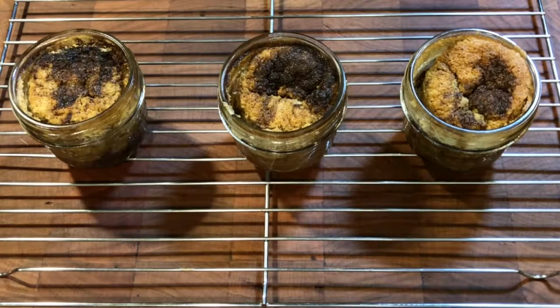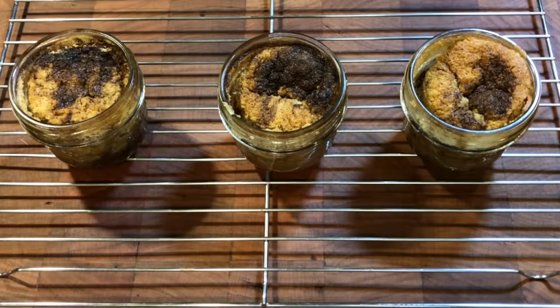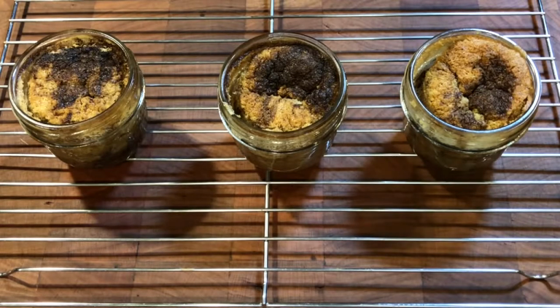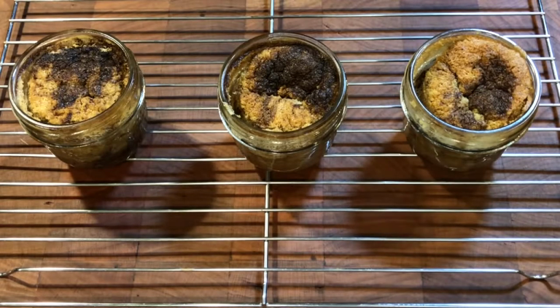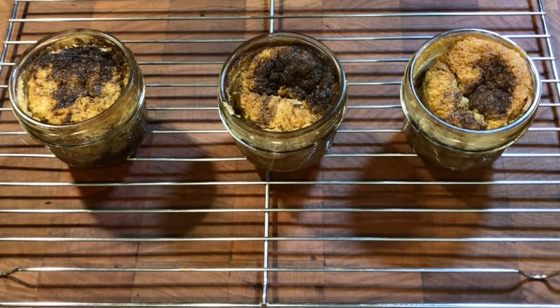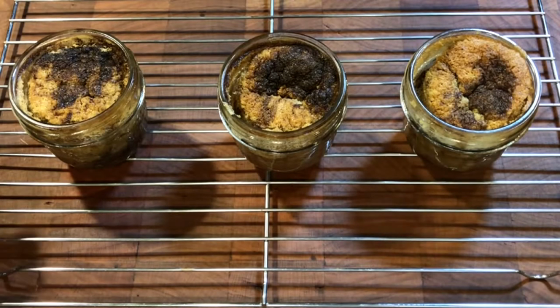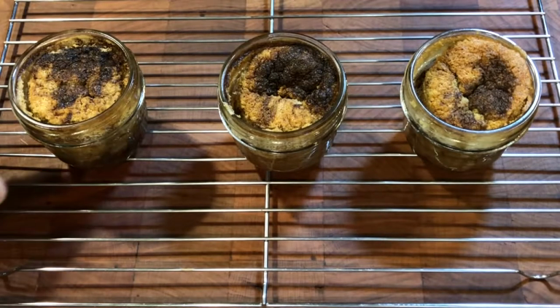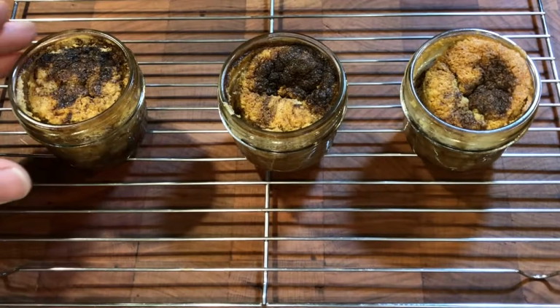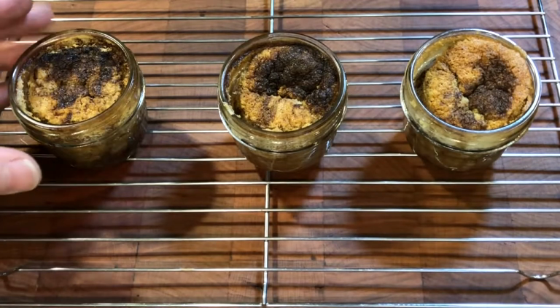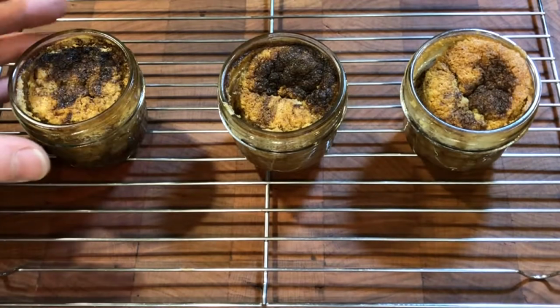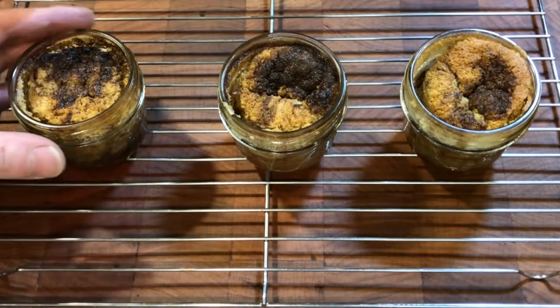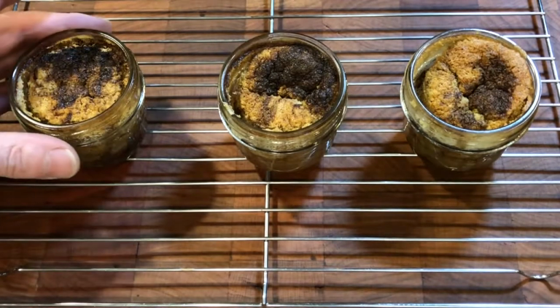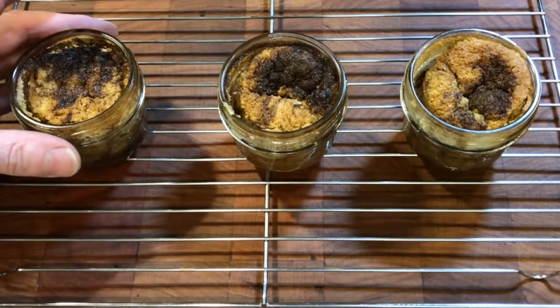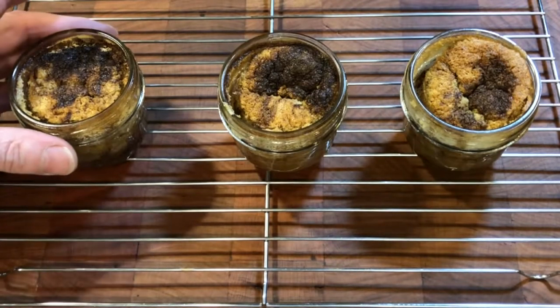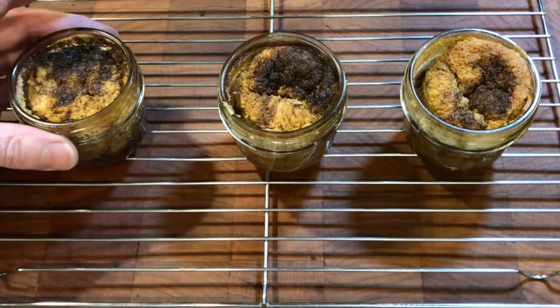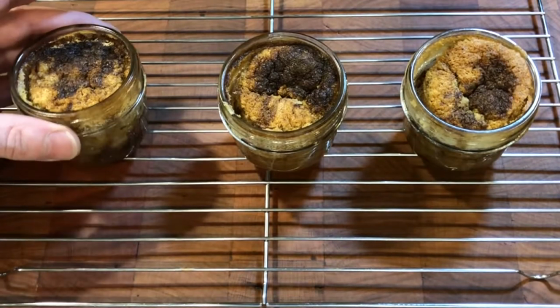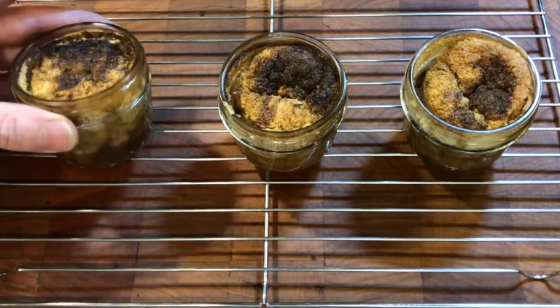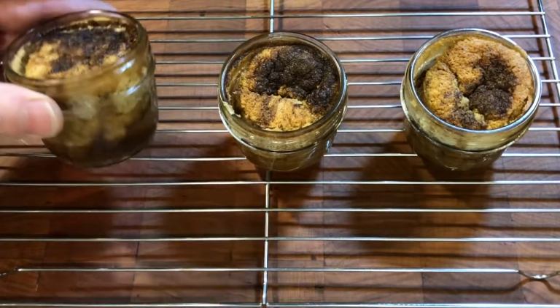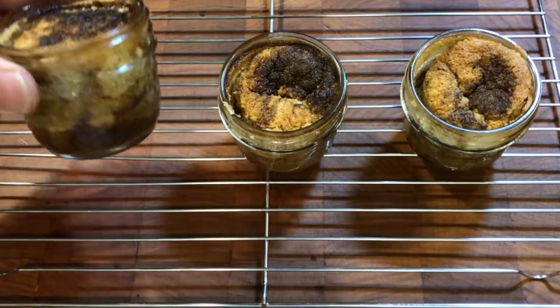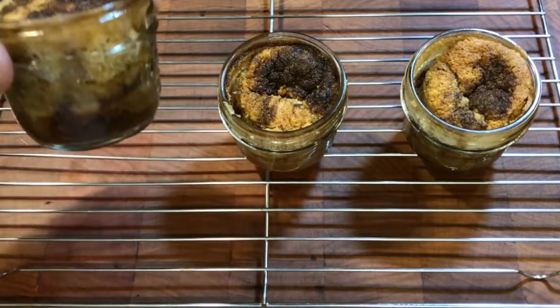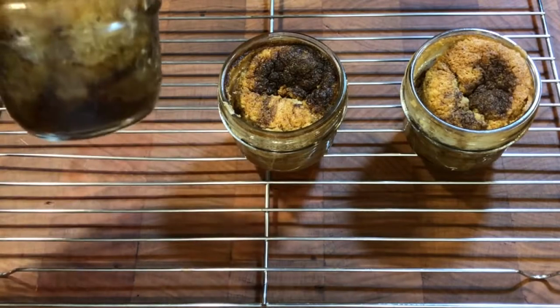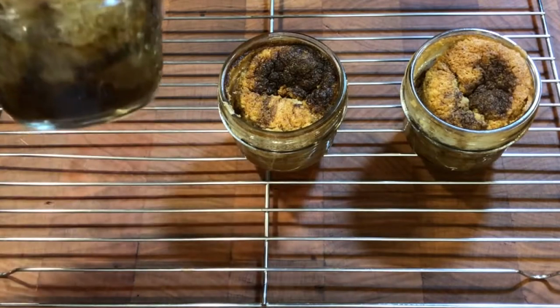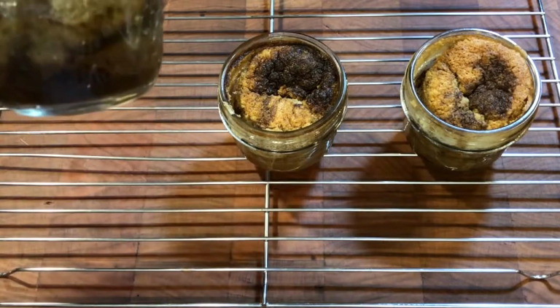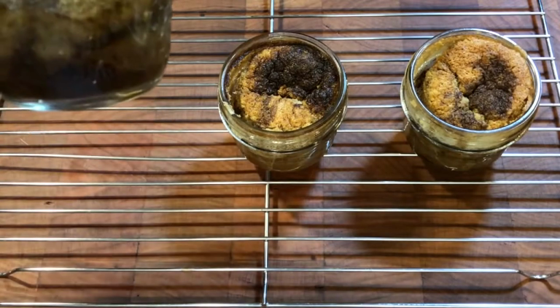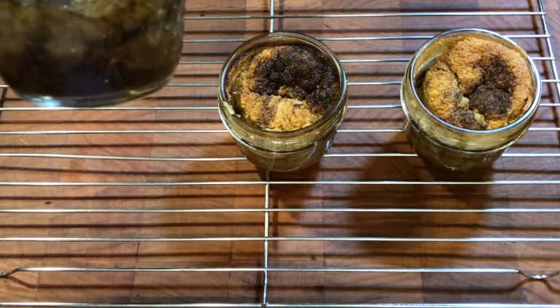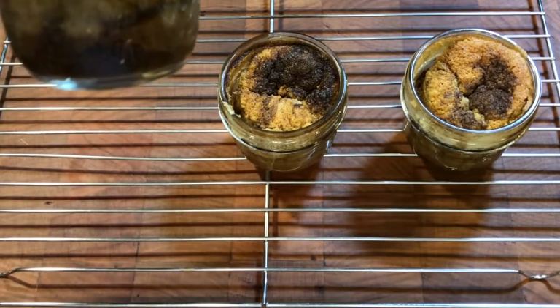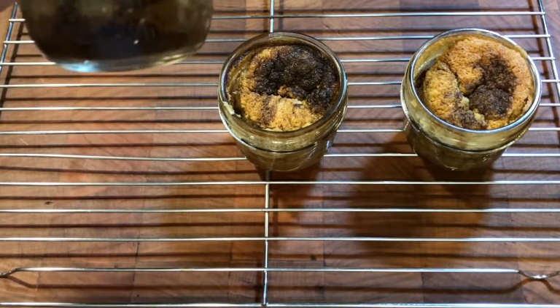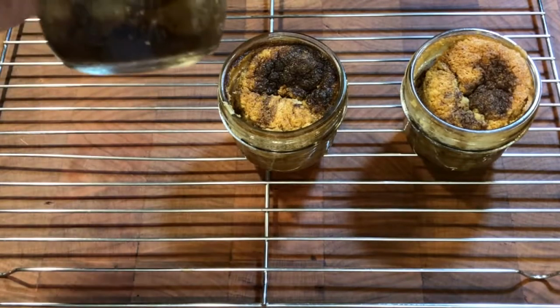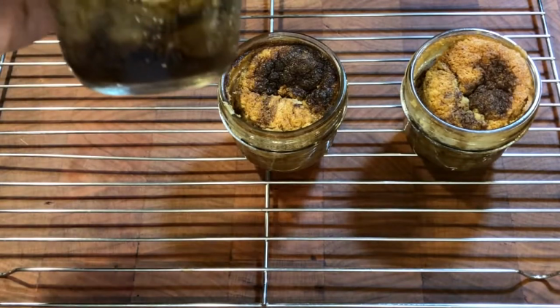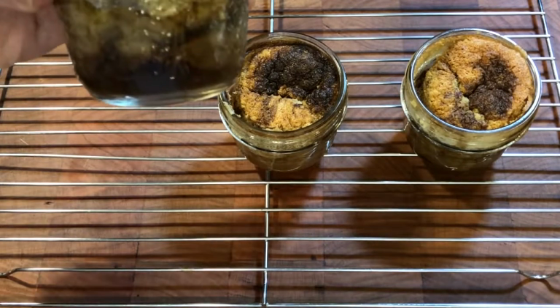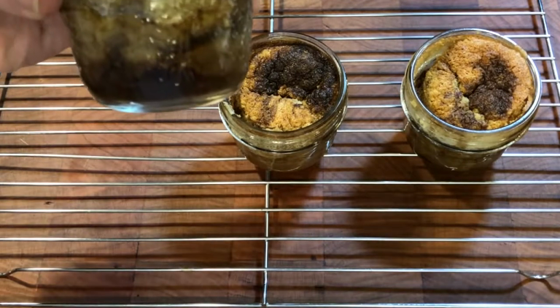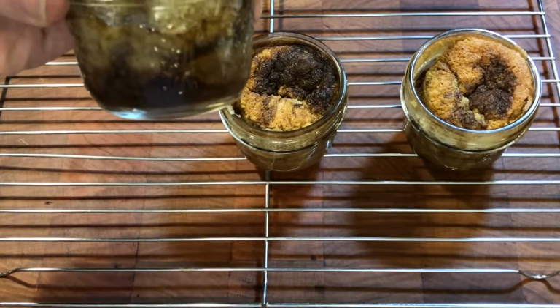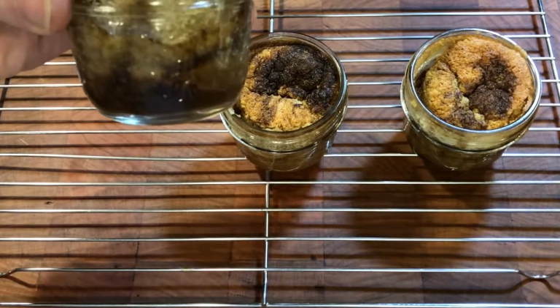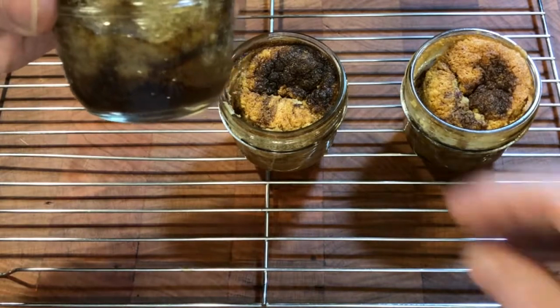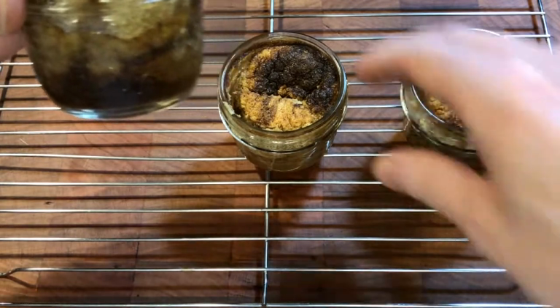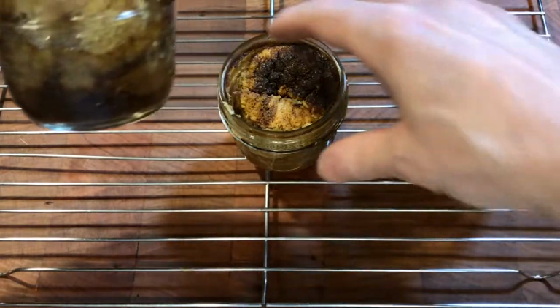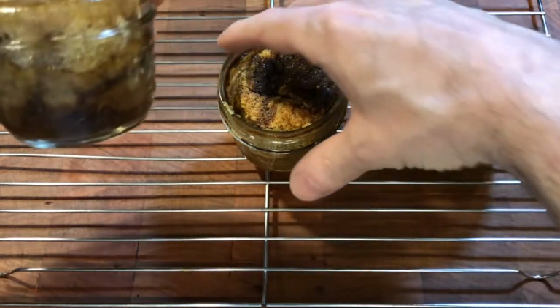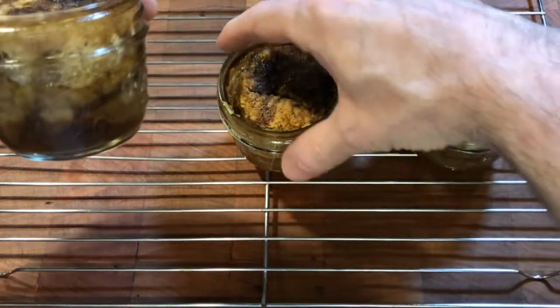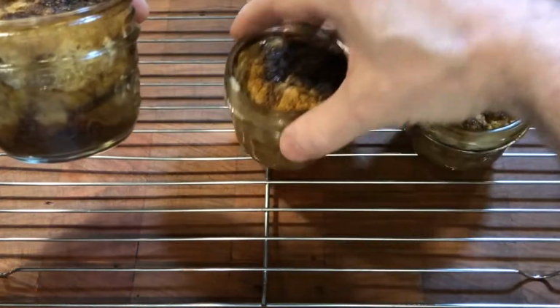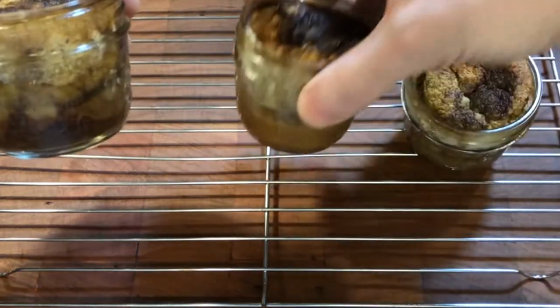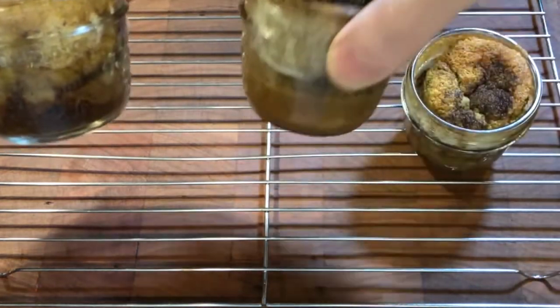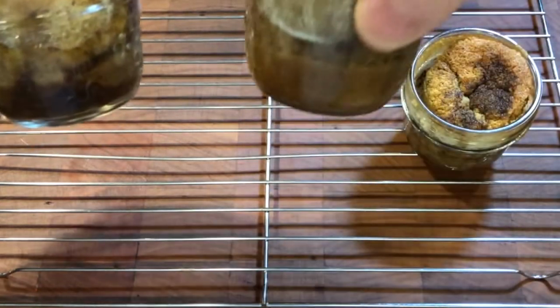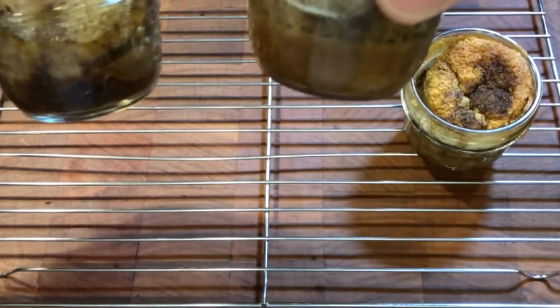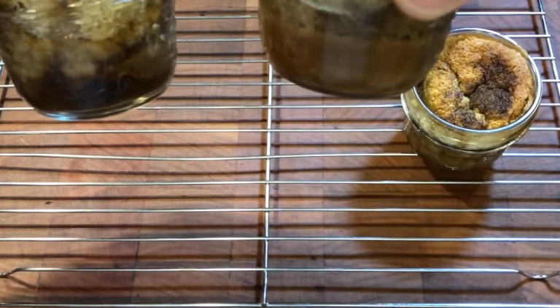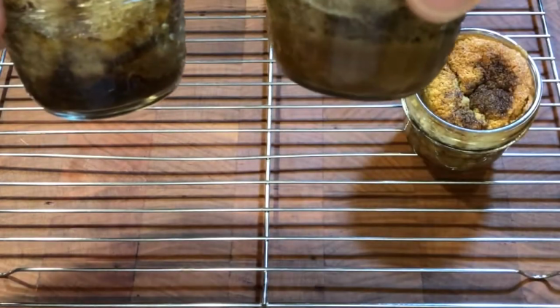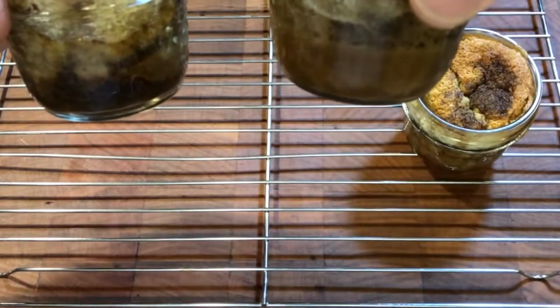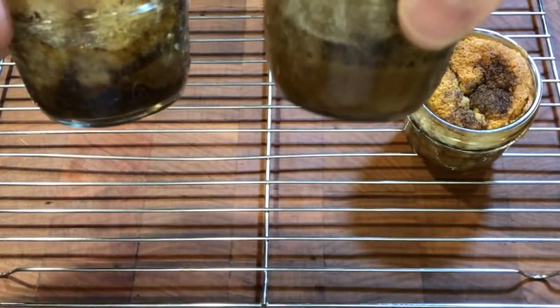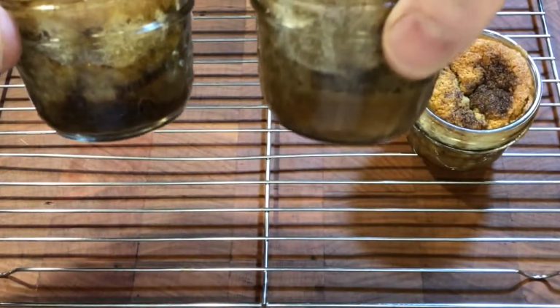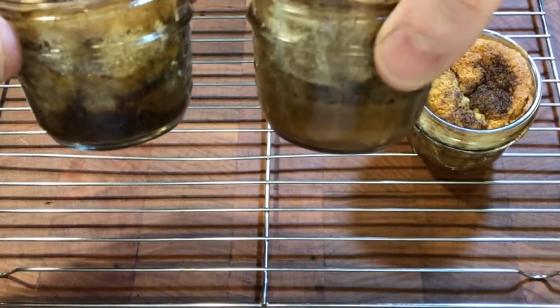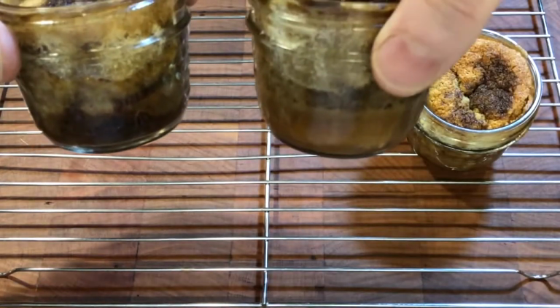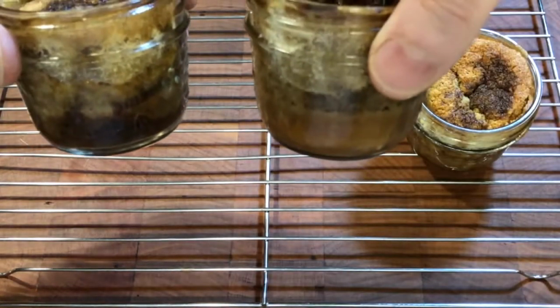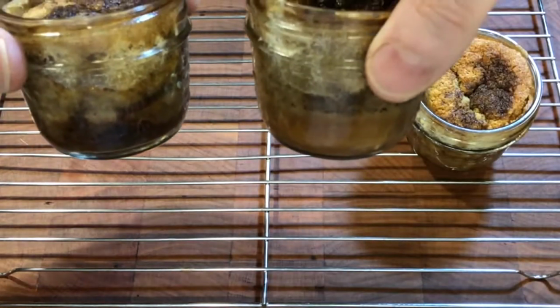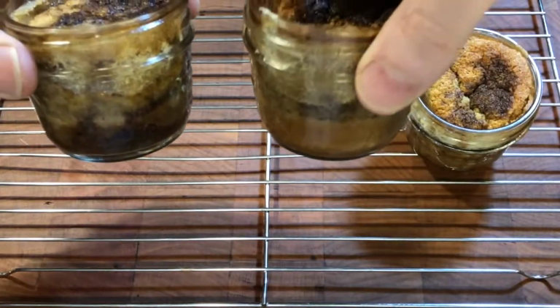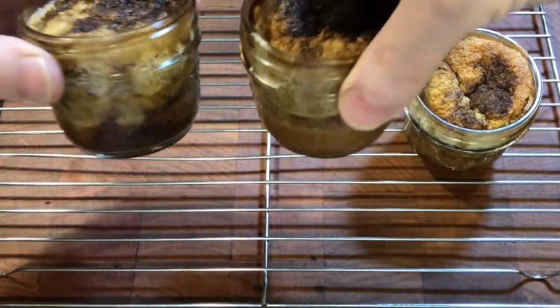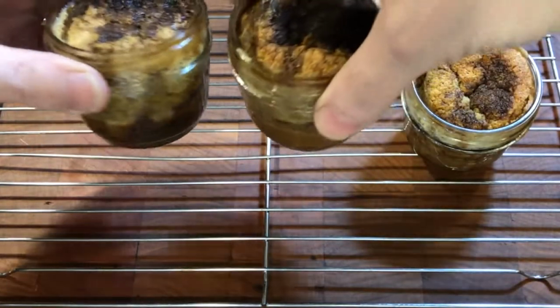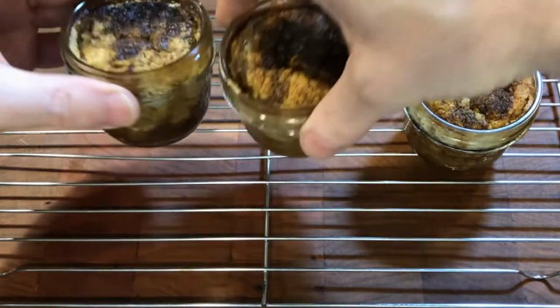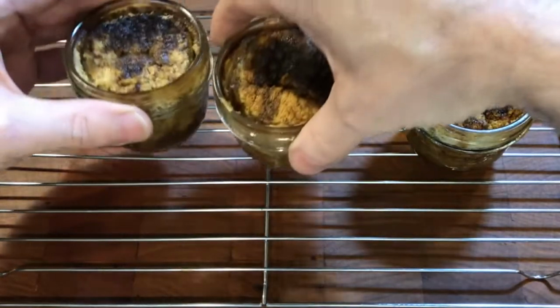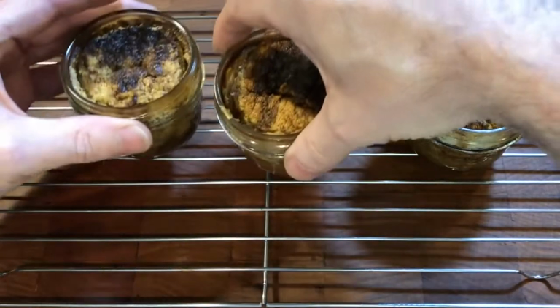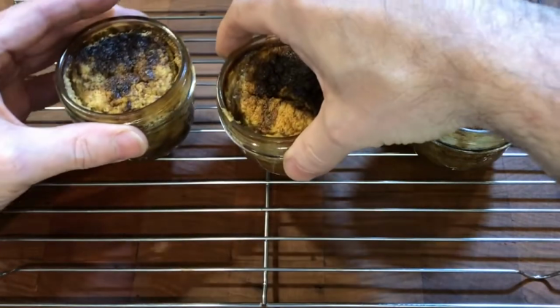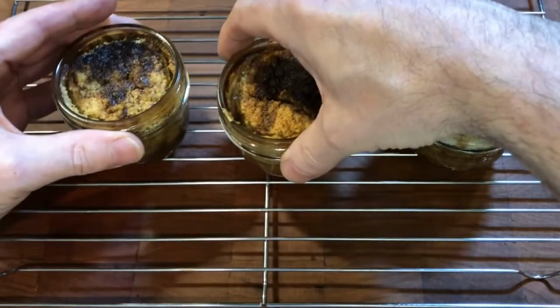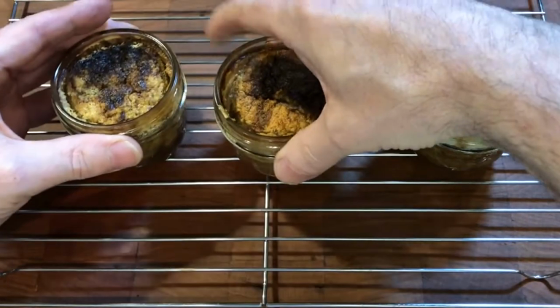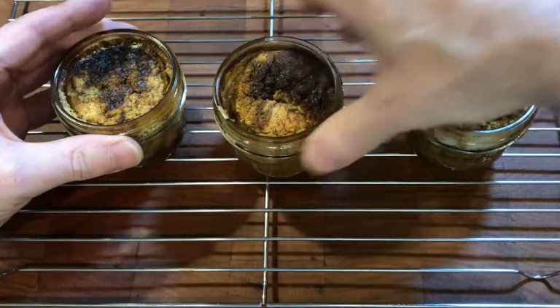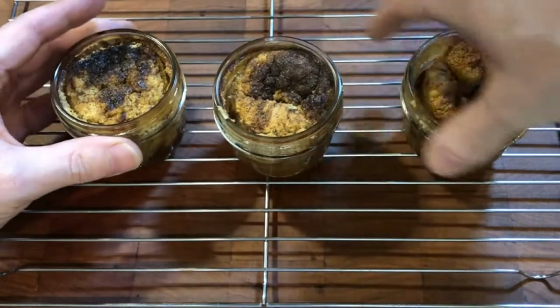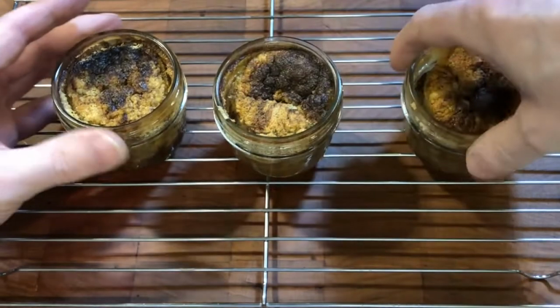The jars are steam roasted to a perfect saucing marbled espresso rum pudding cake and look impressive as they come out of the oven.